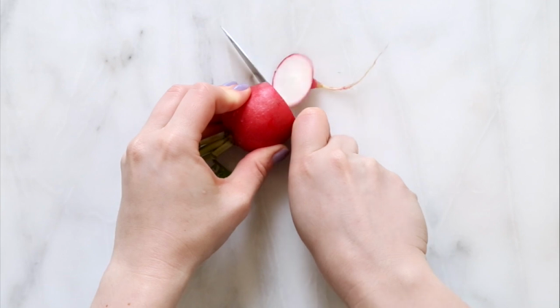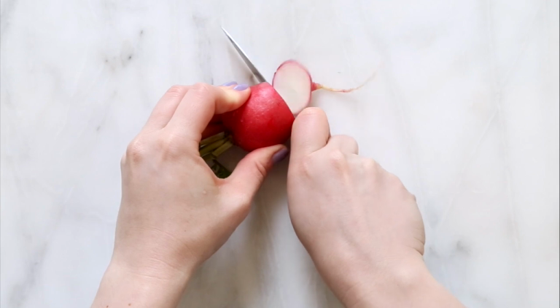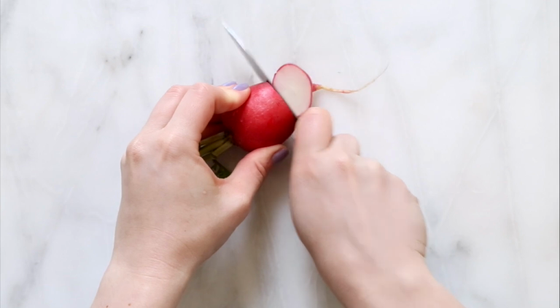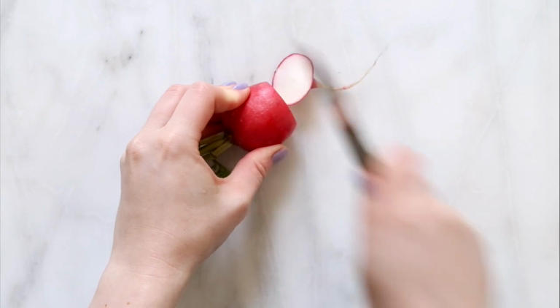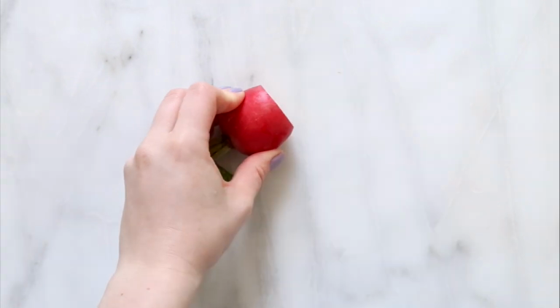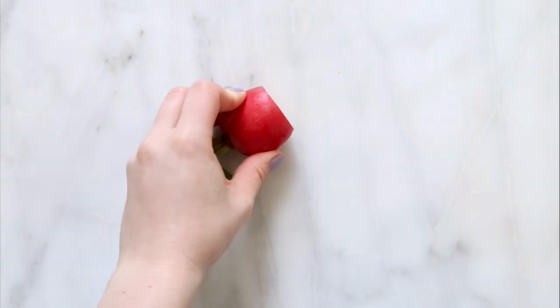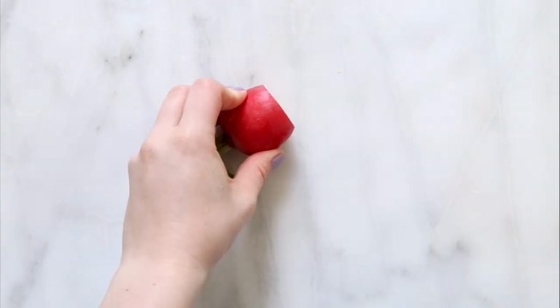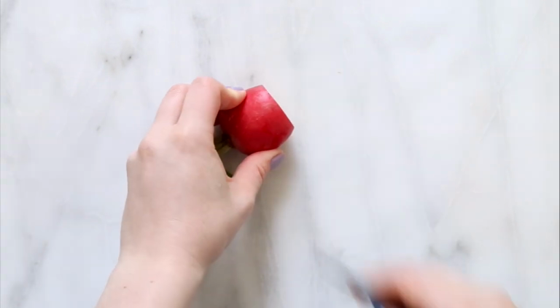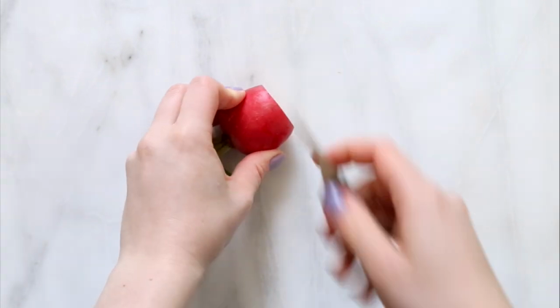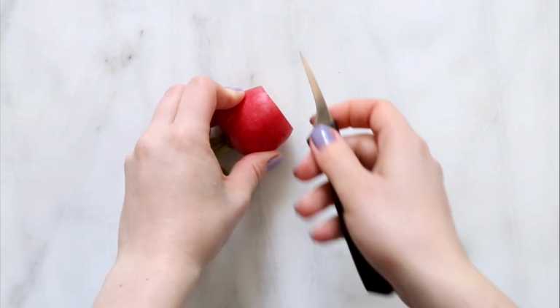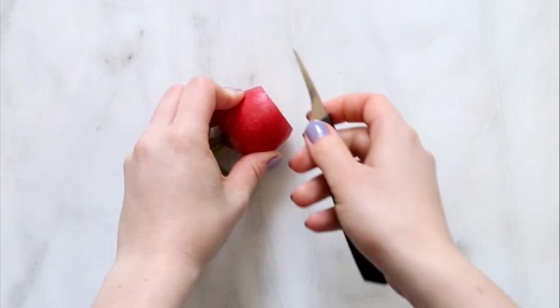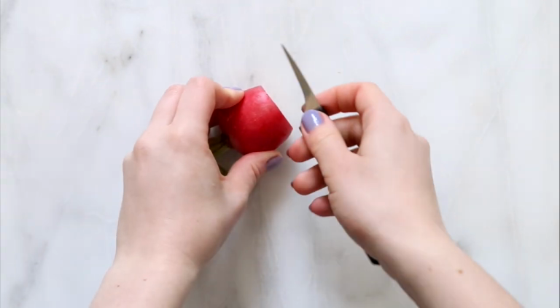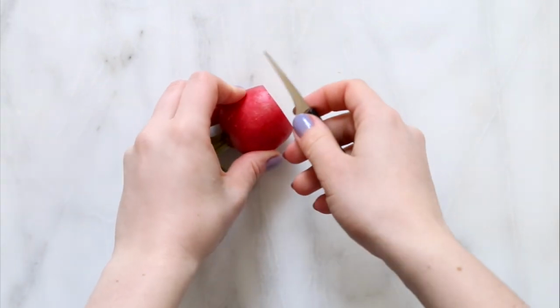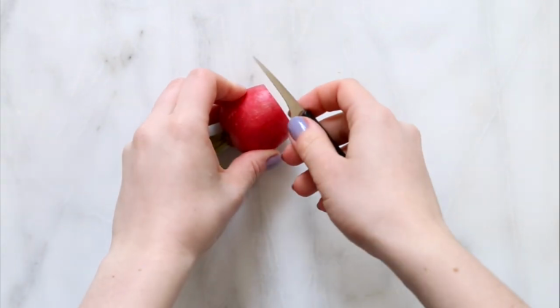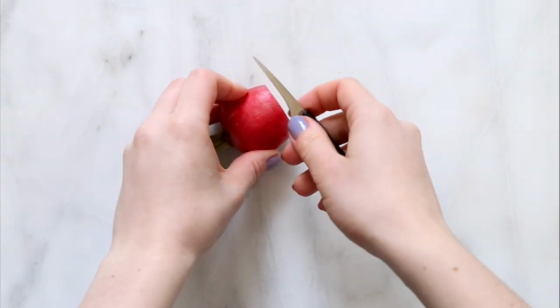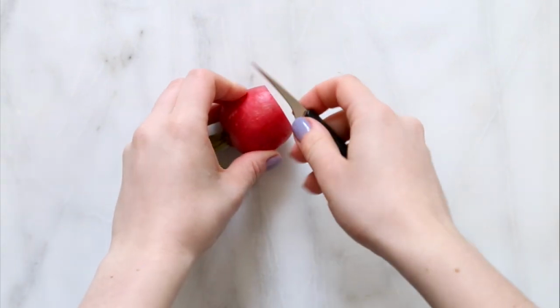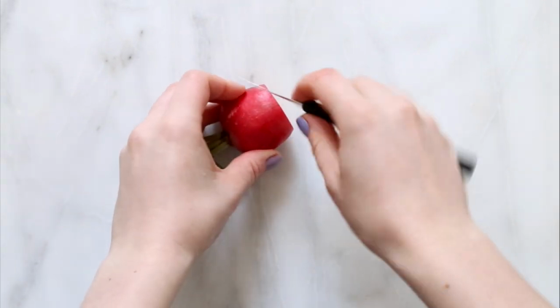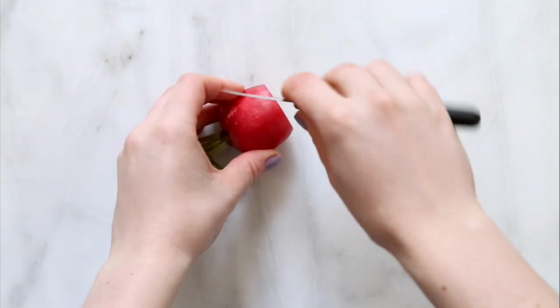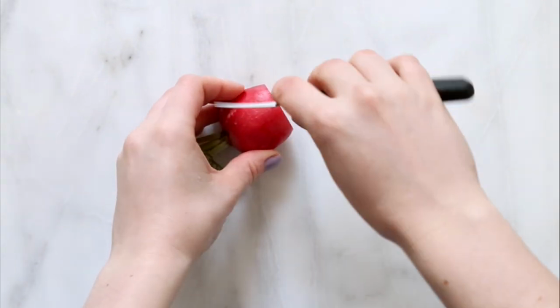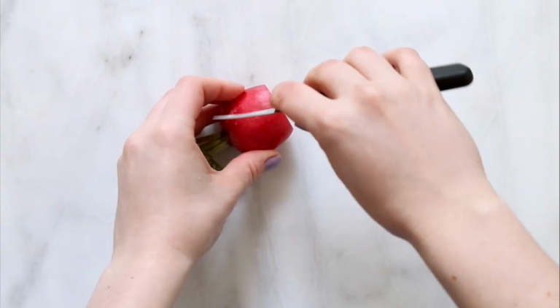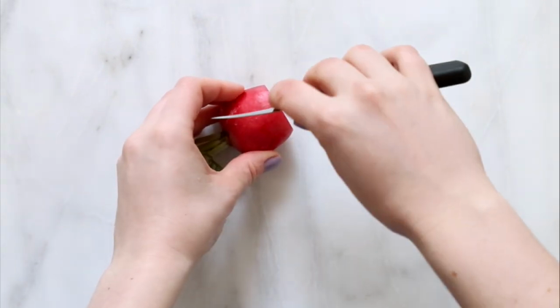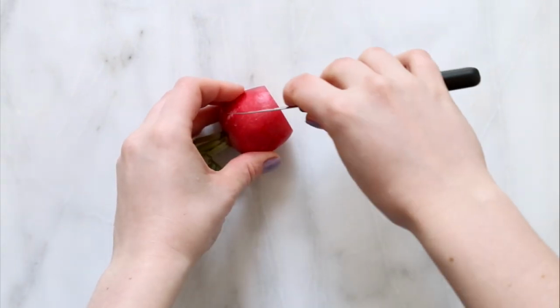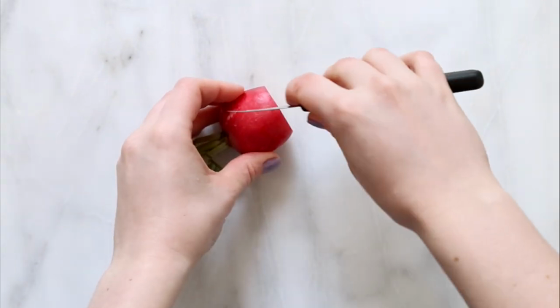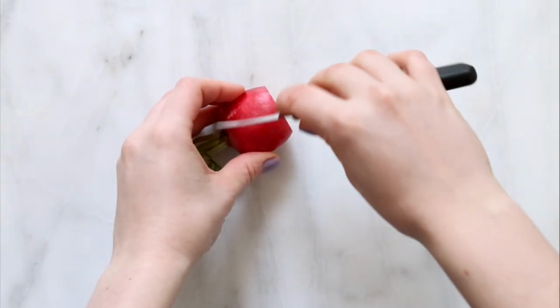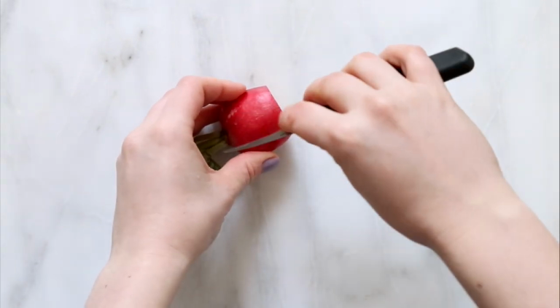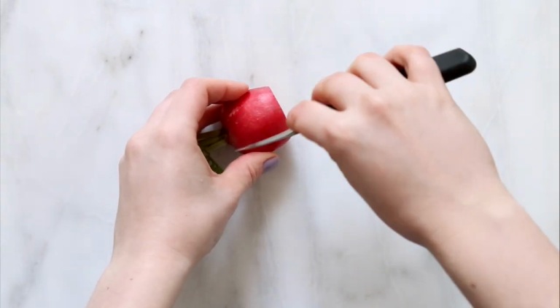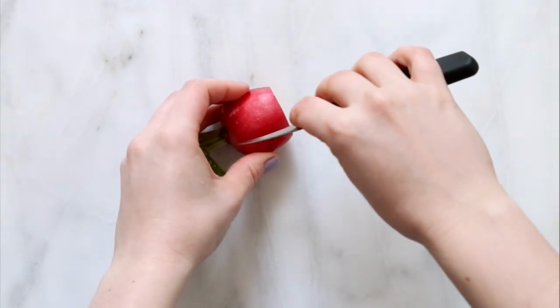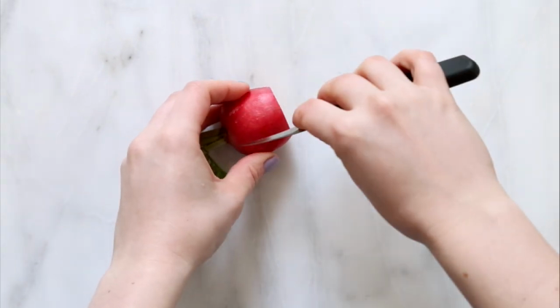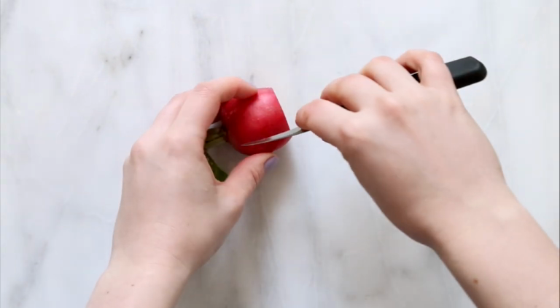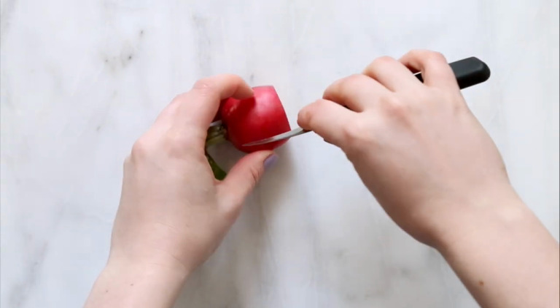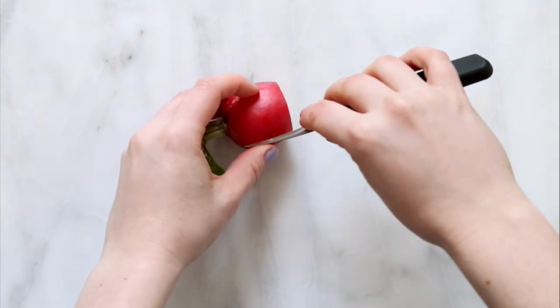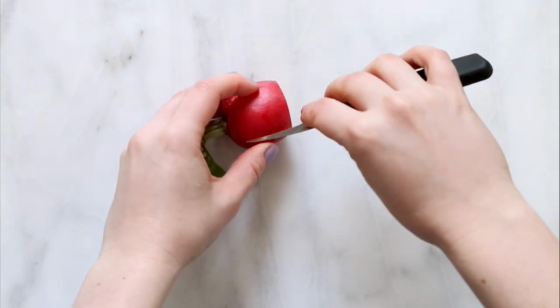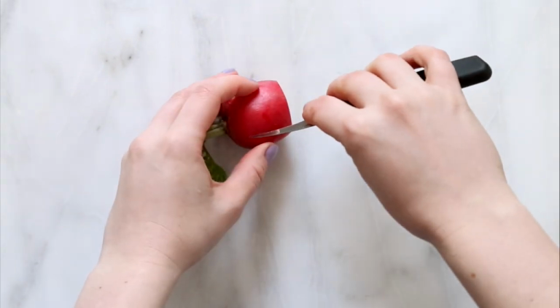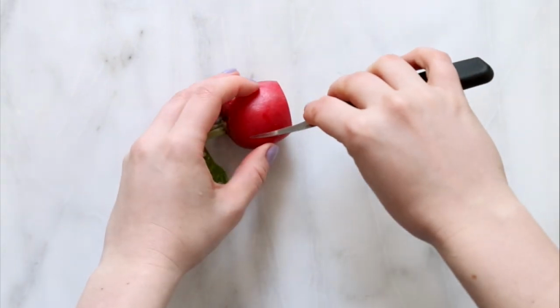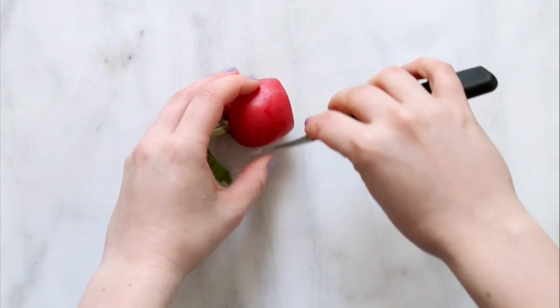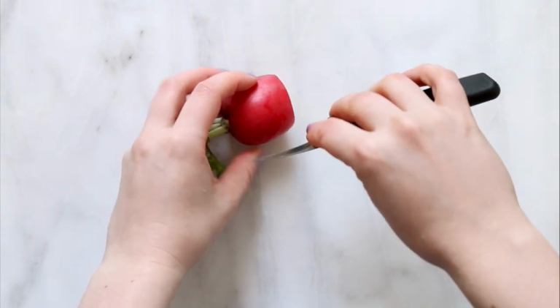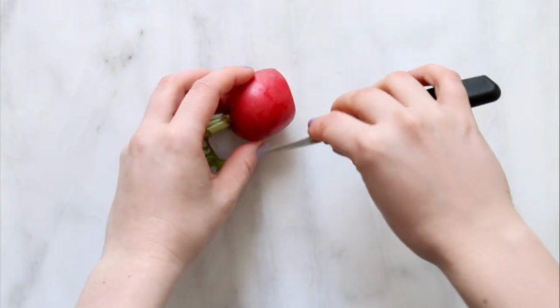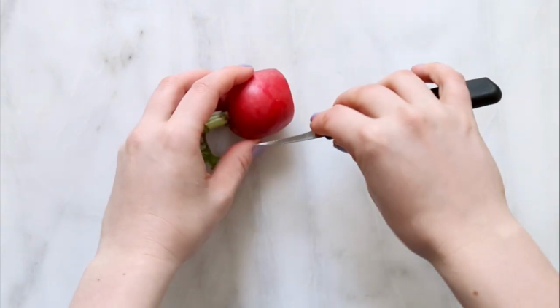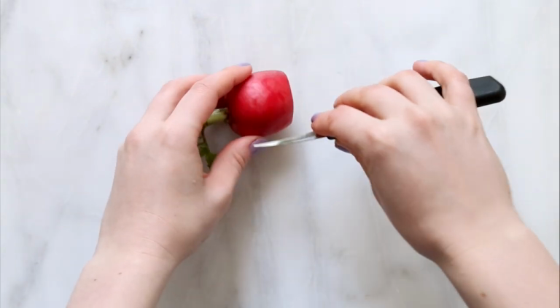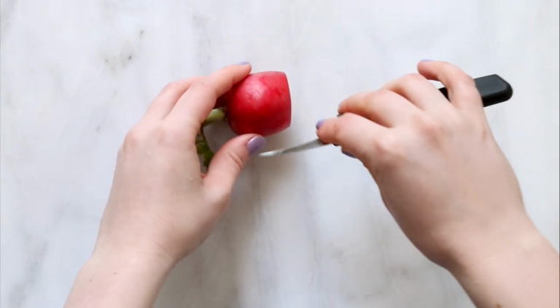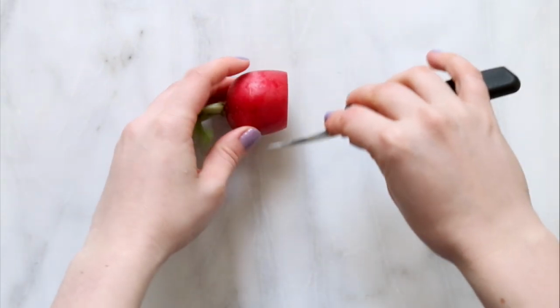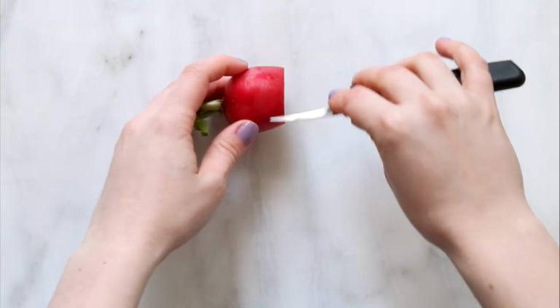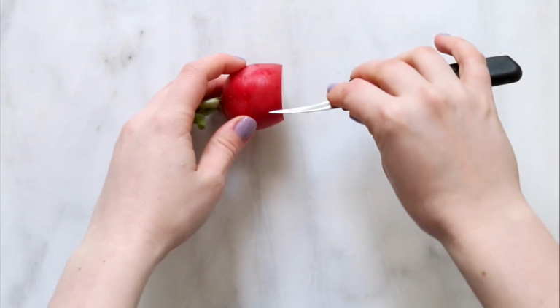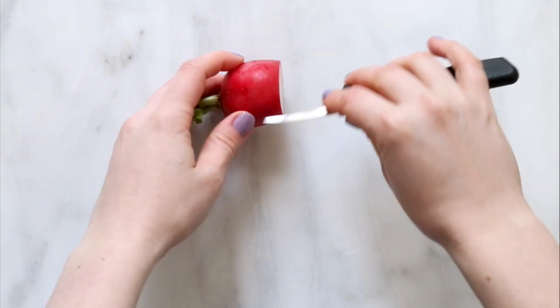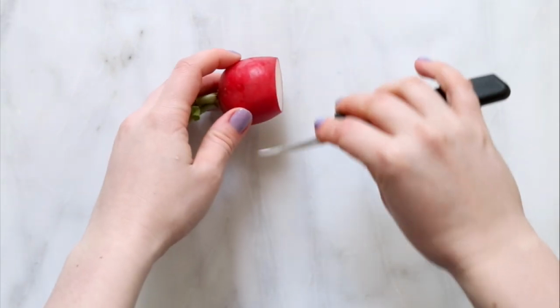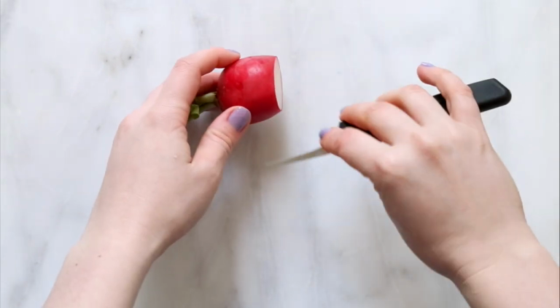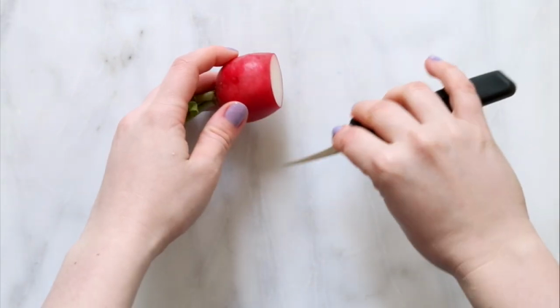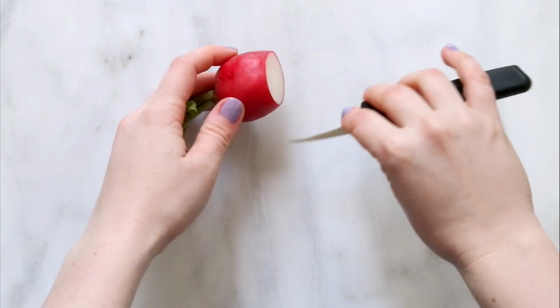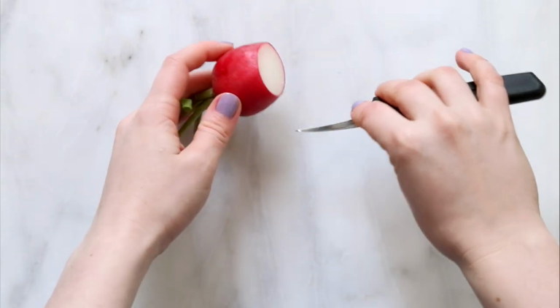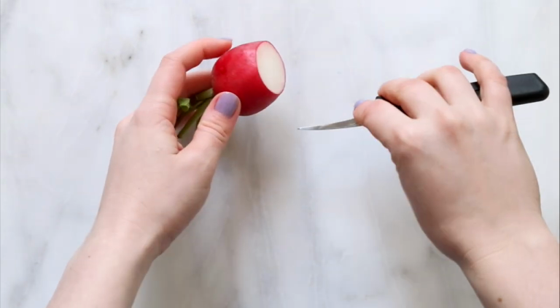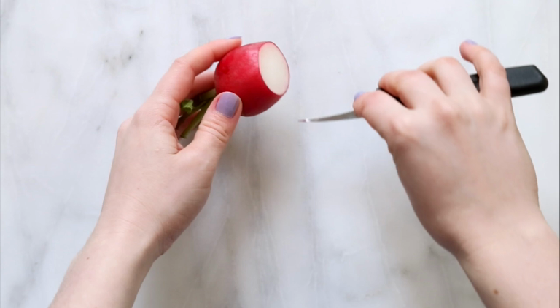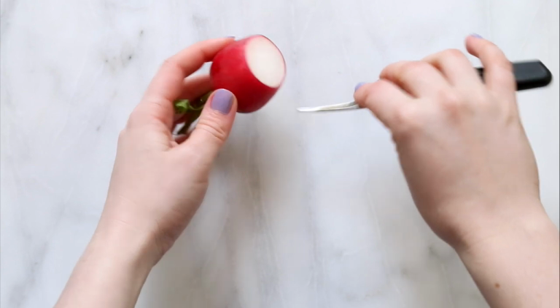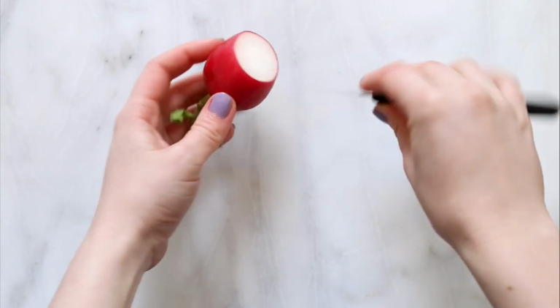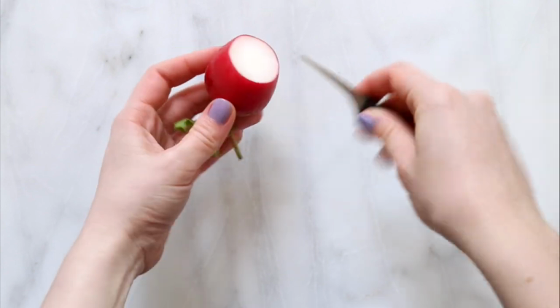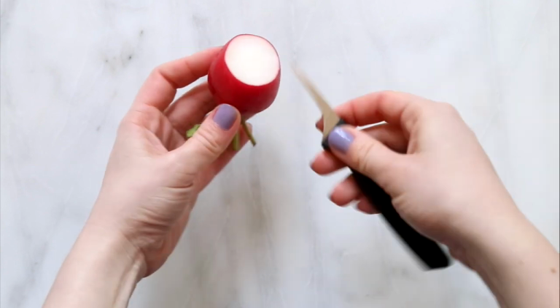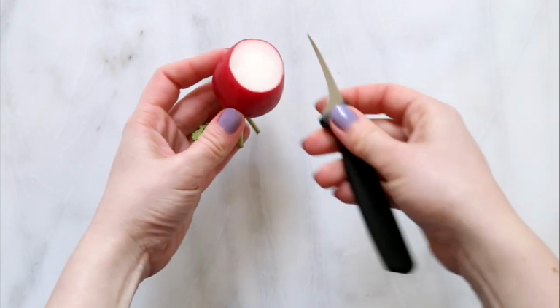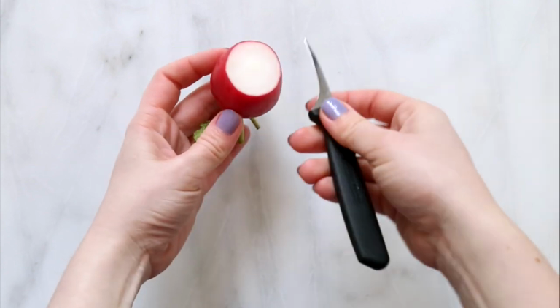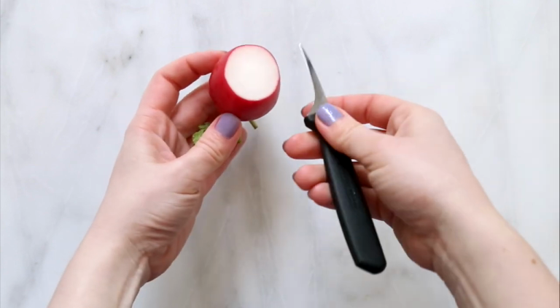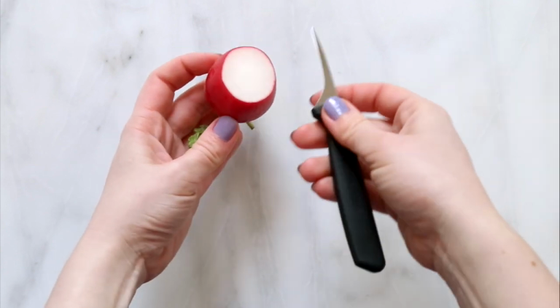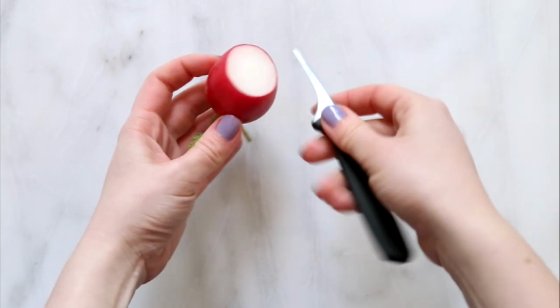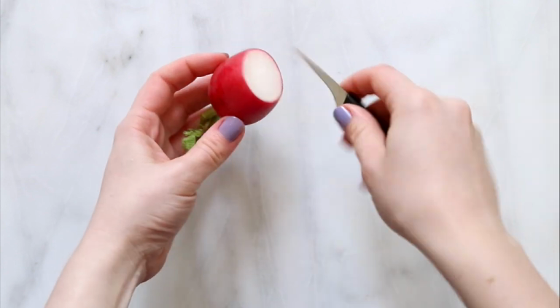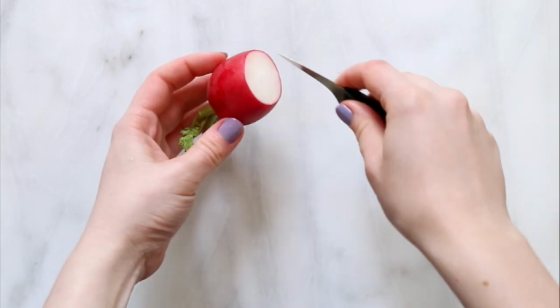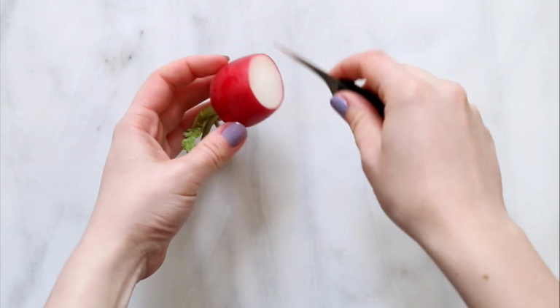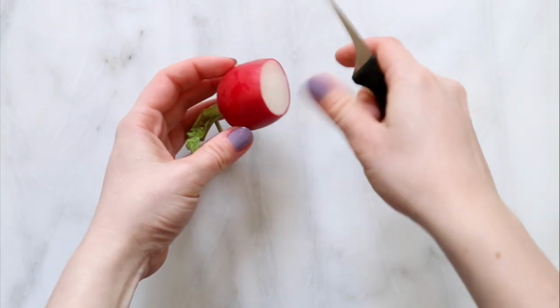Now I want to create petal-shaped cuts around the radish — probably about 5 to 7 petals.